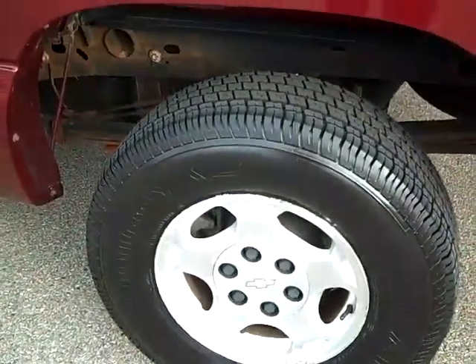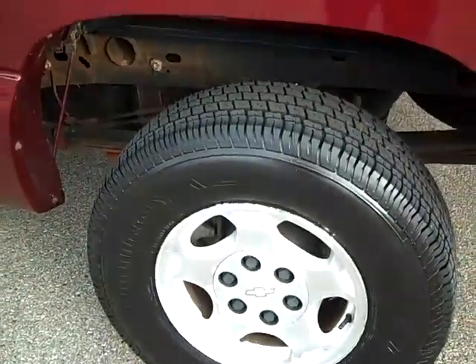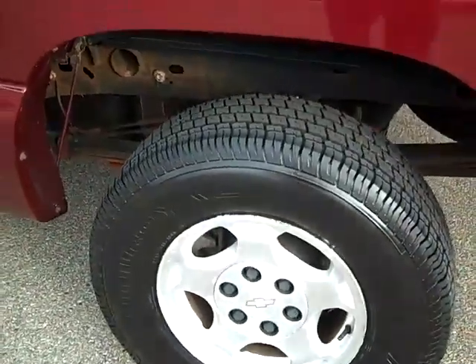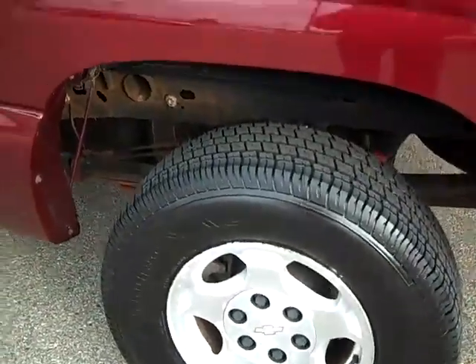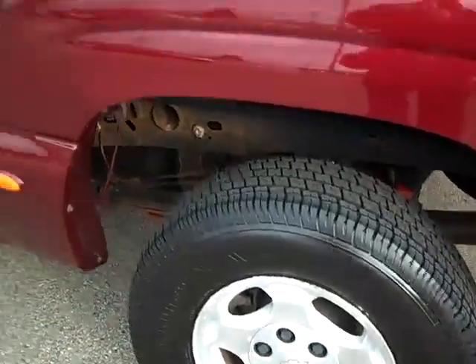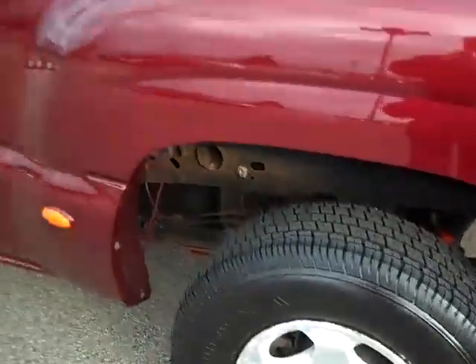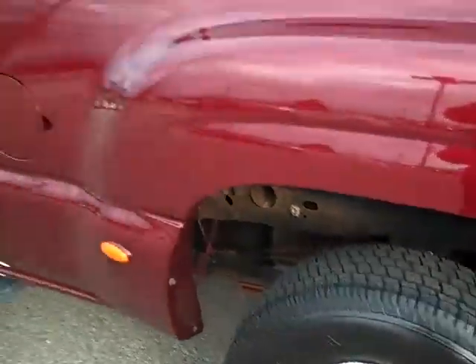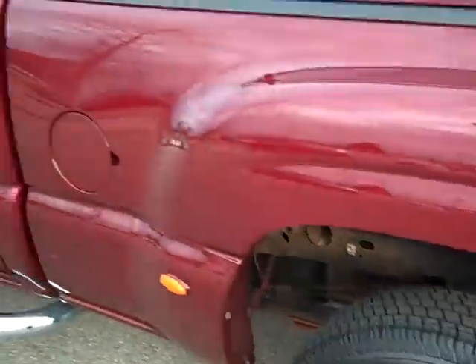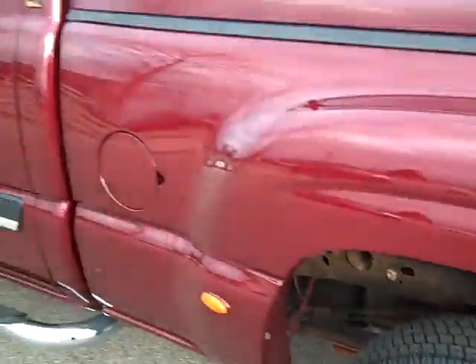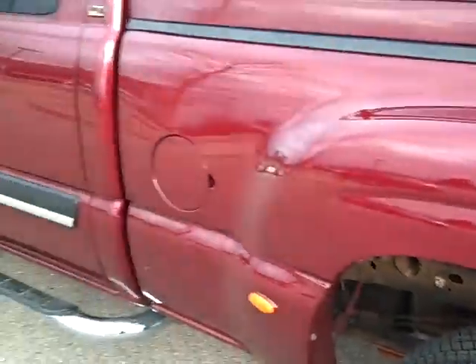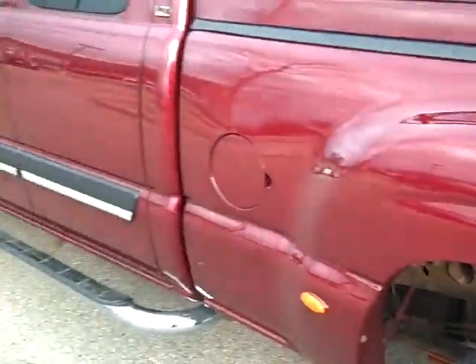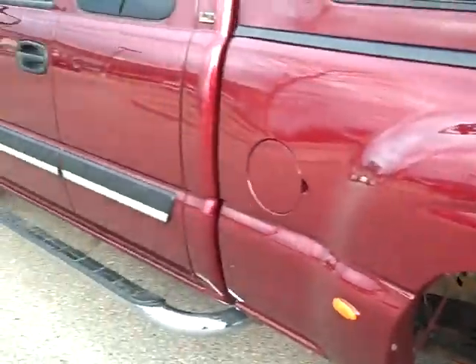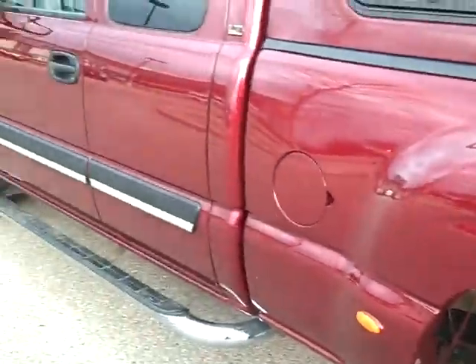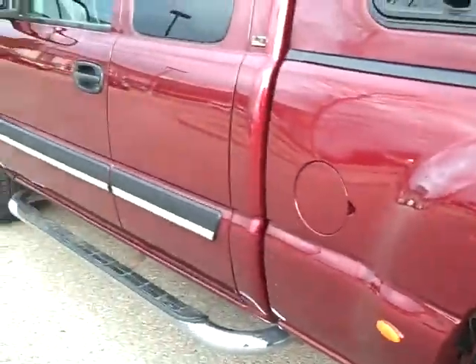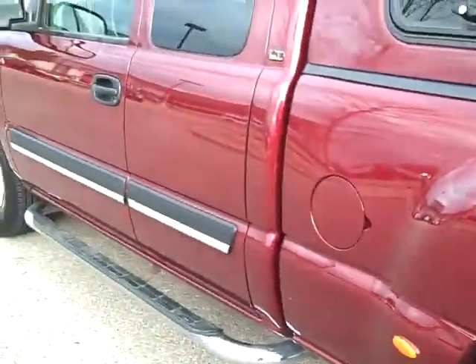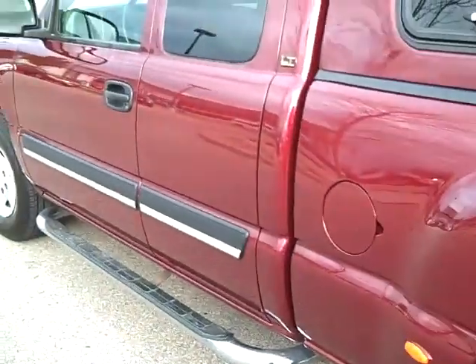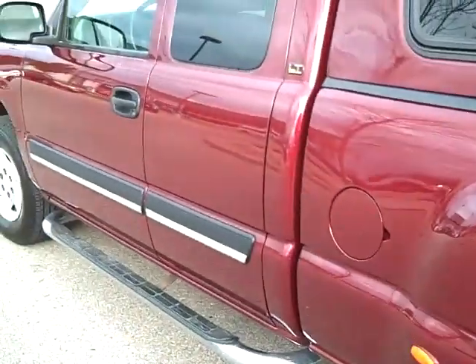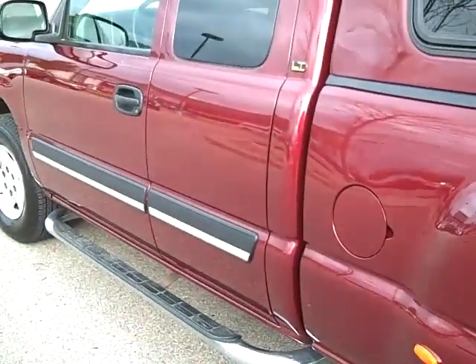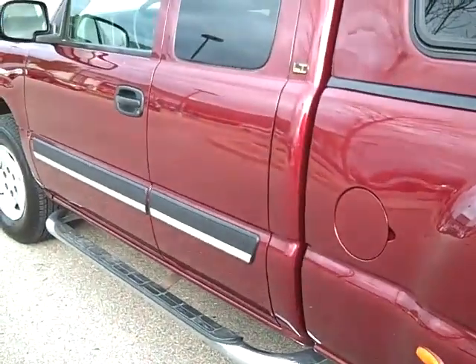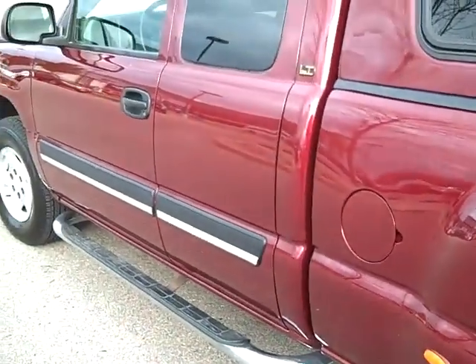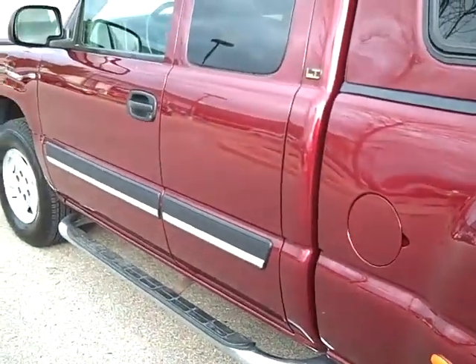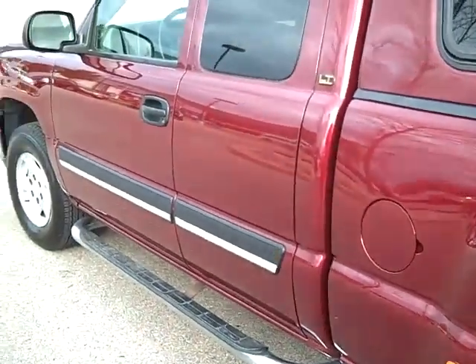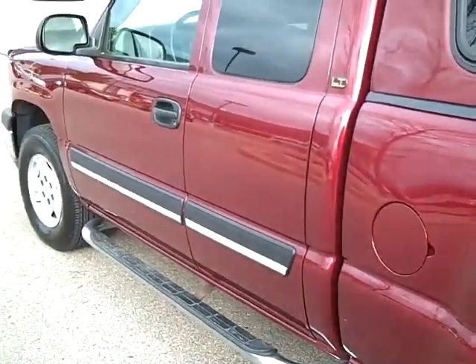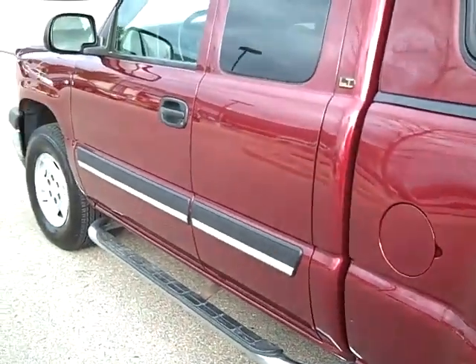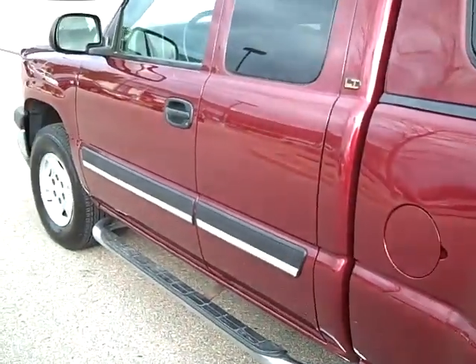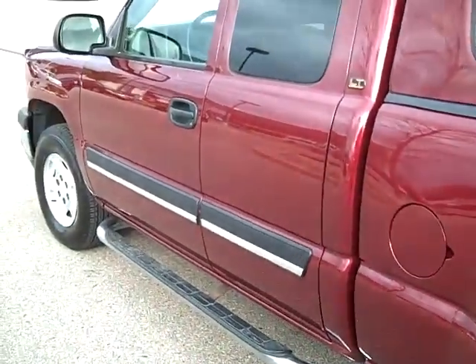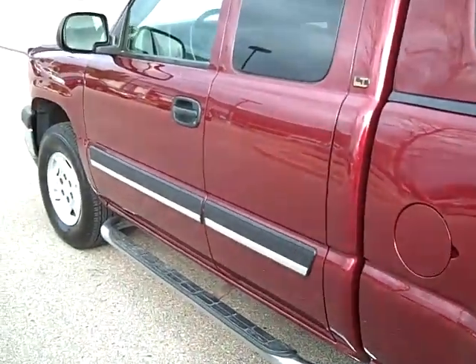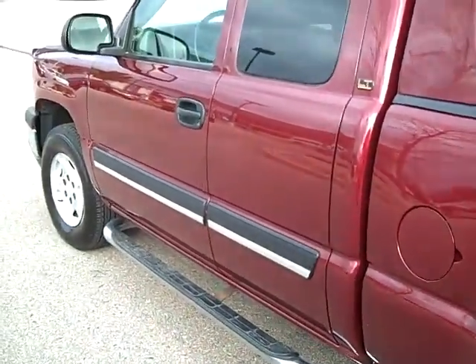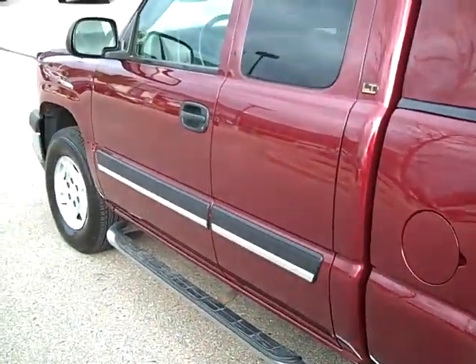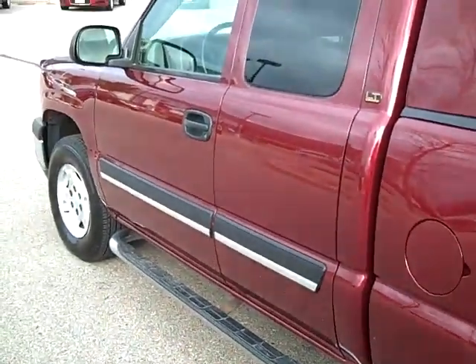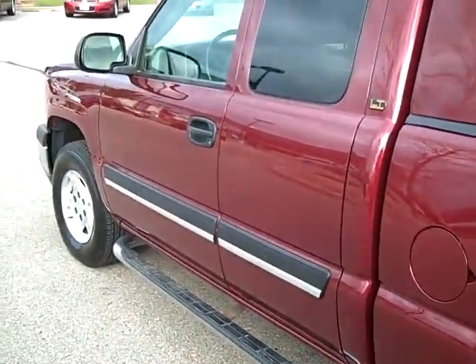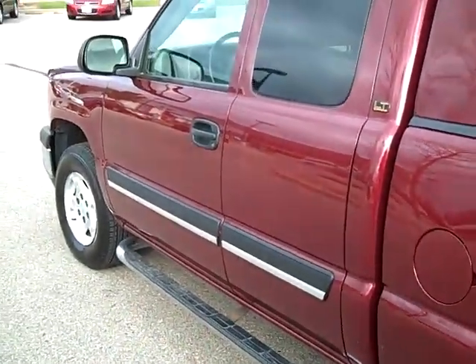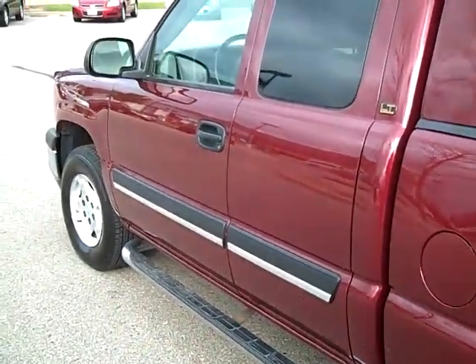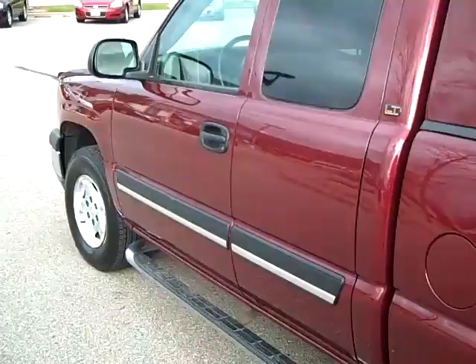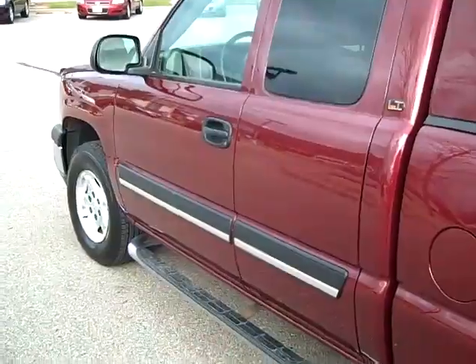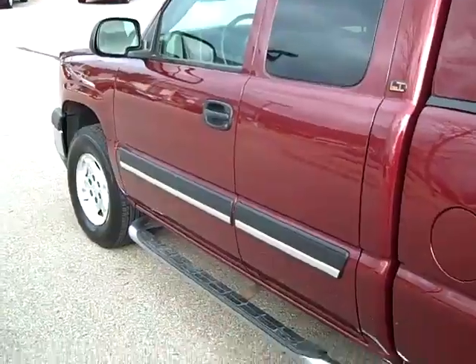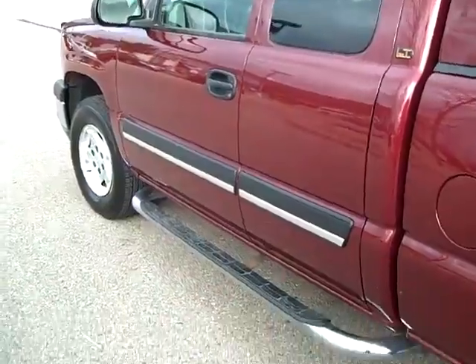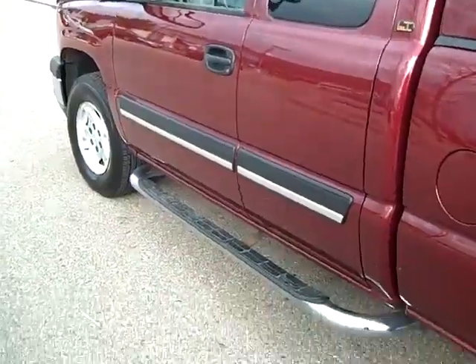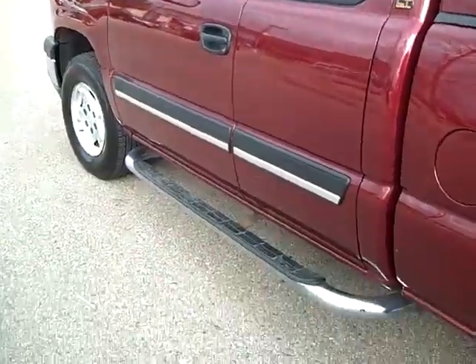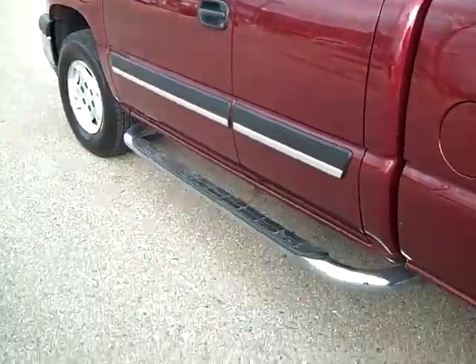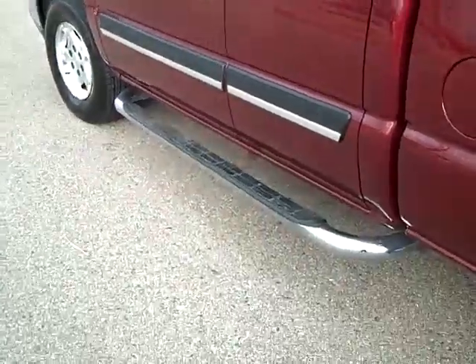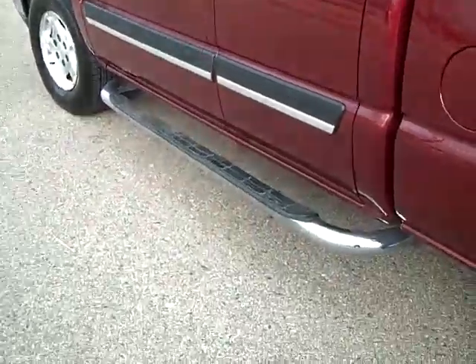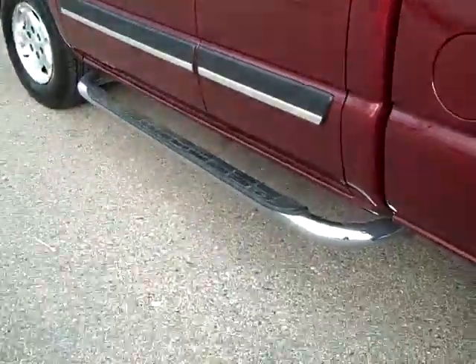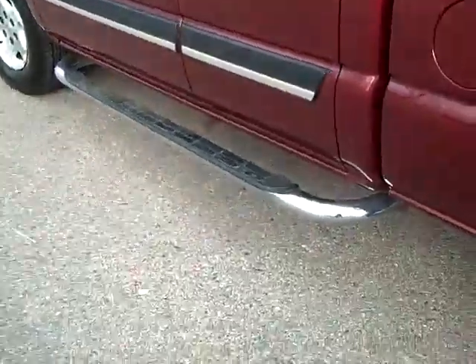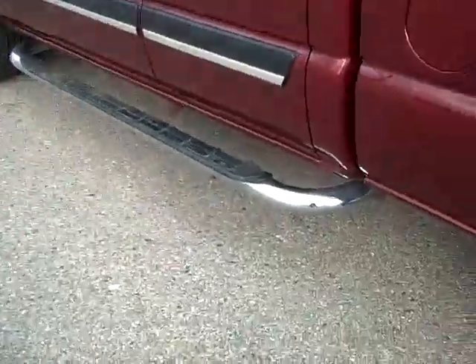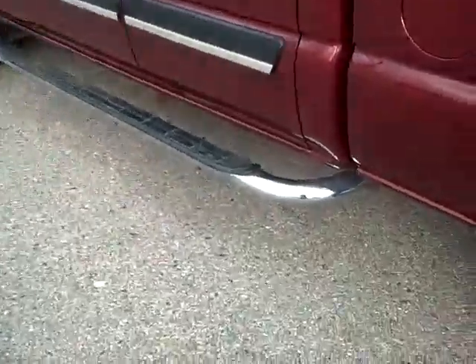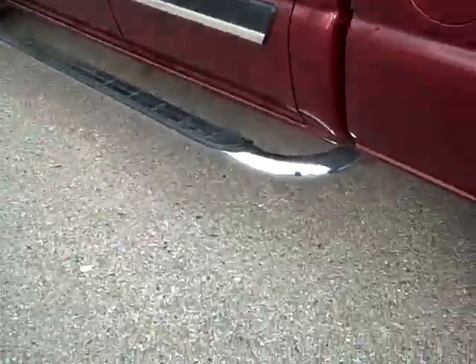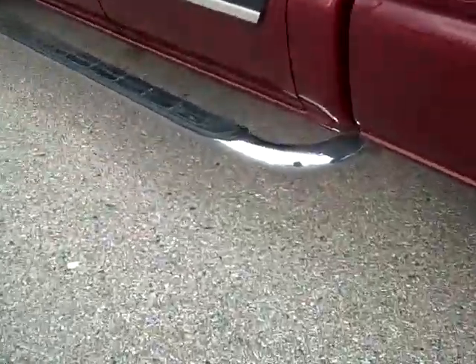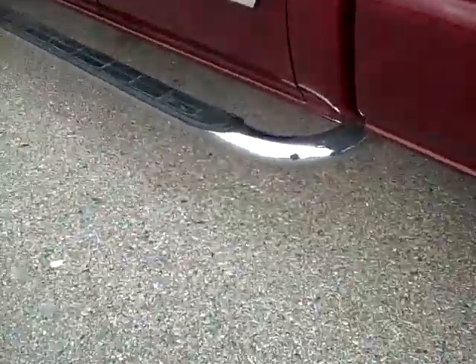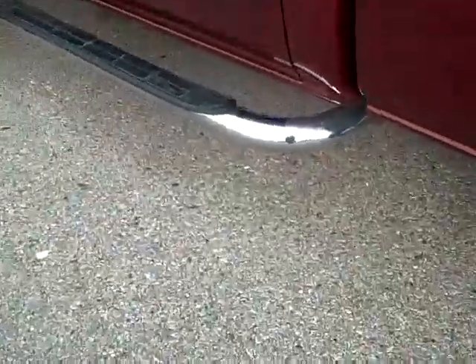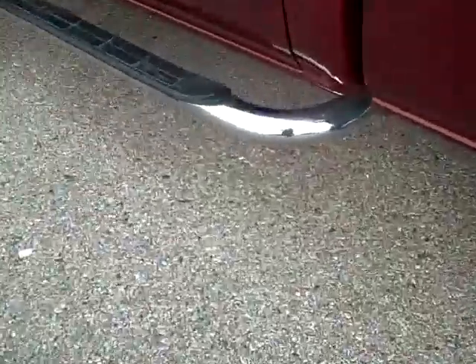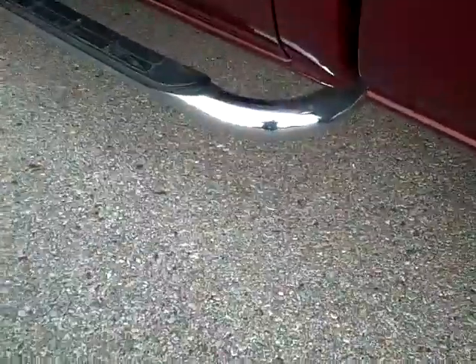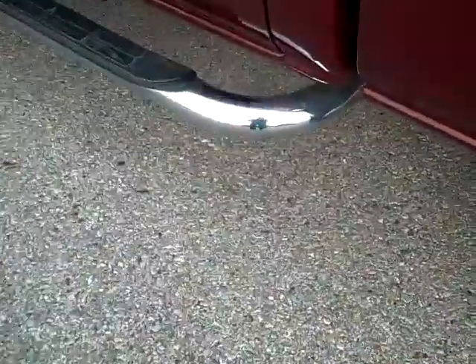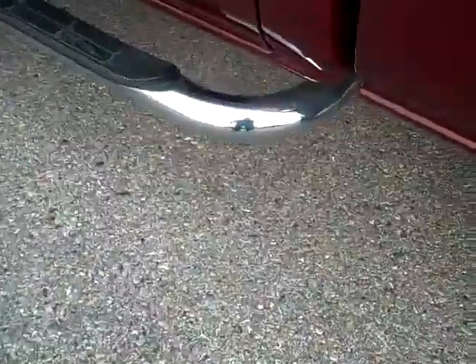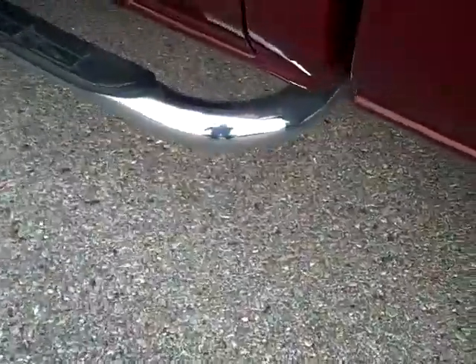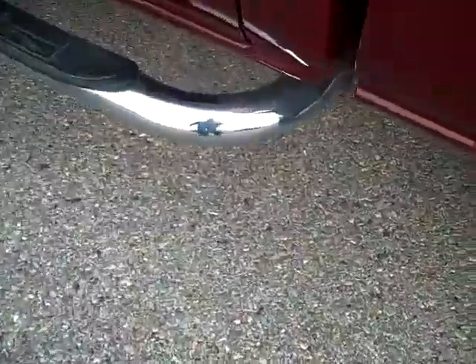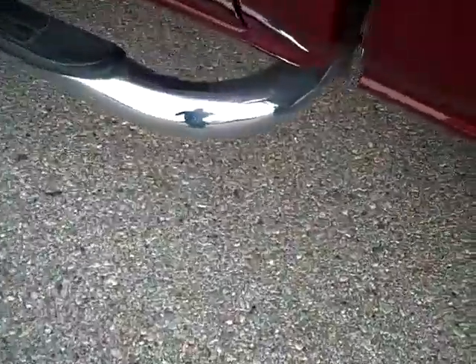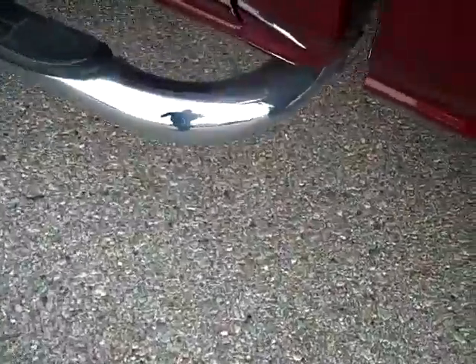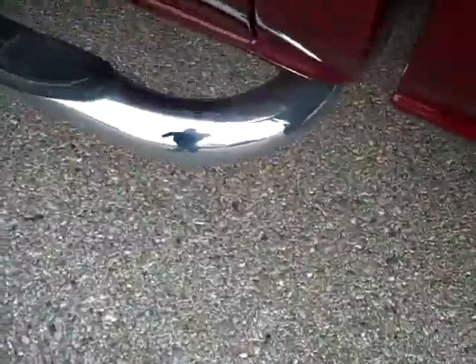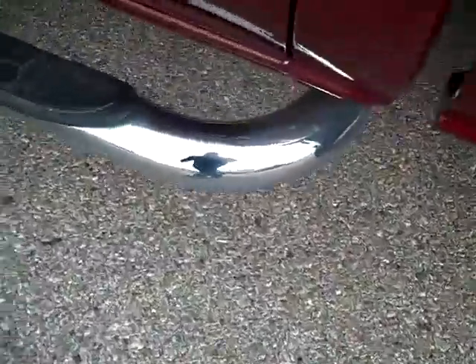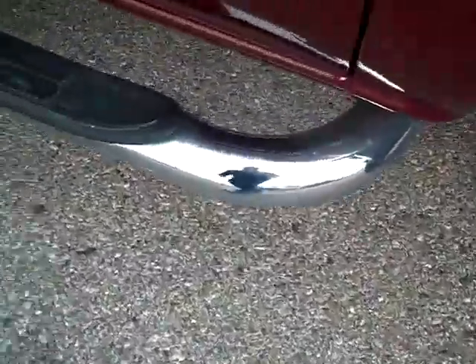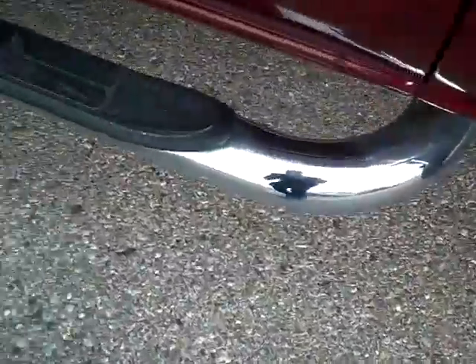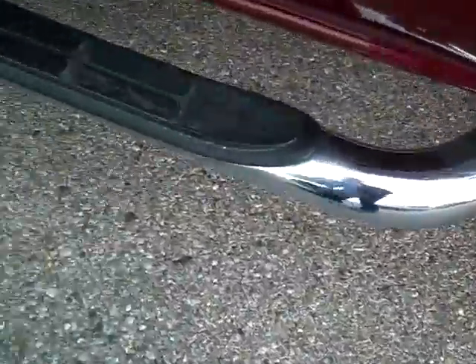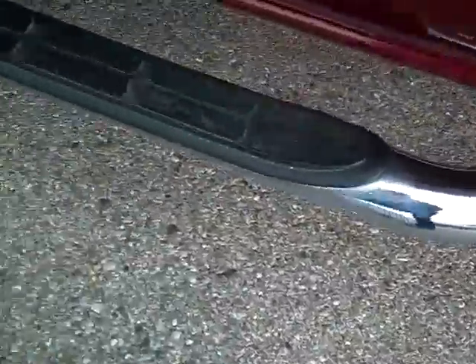It's got brand new tires. It's burgundy. It's got the chrome steps.